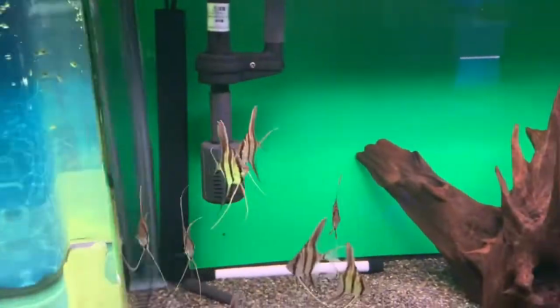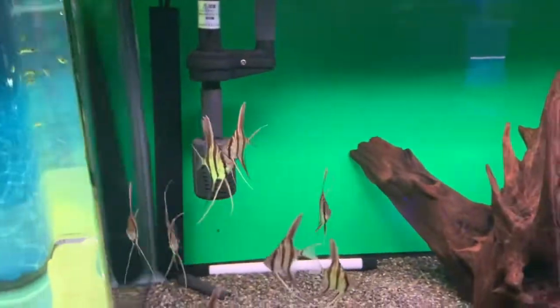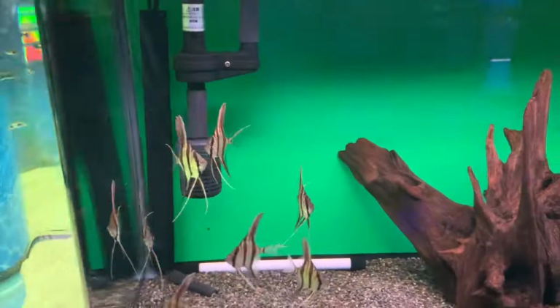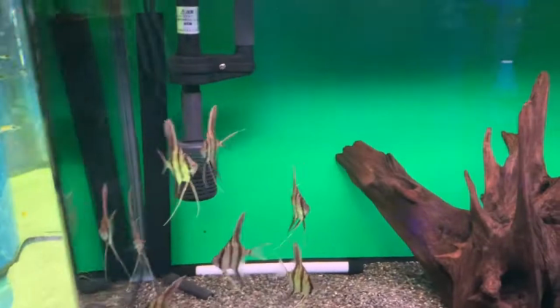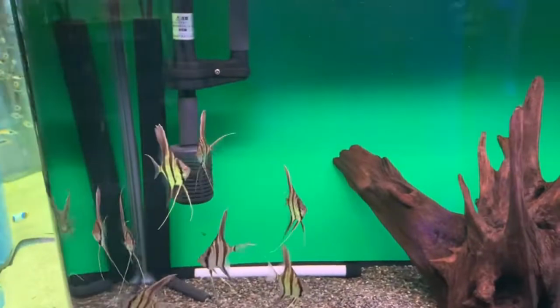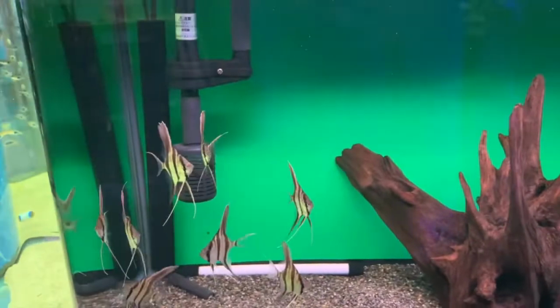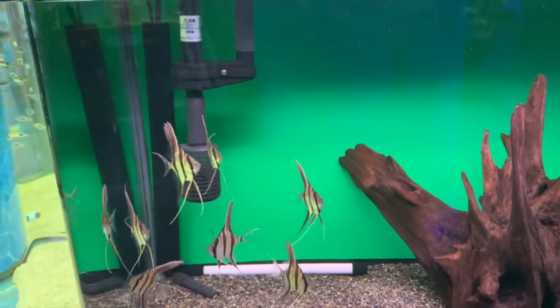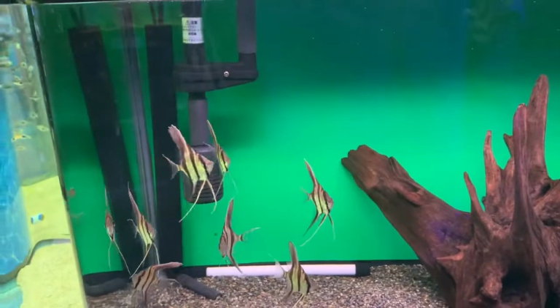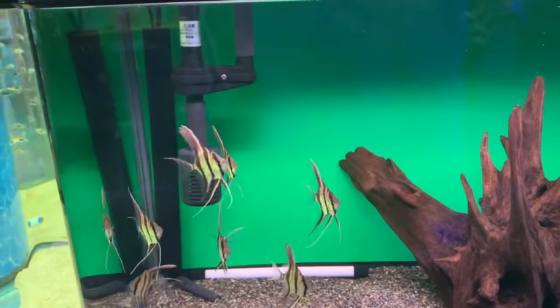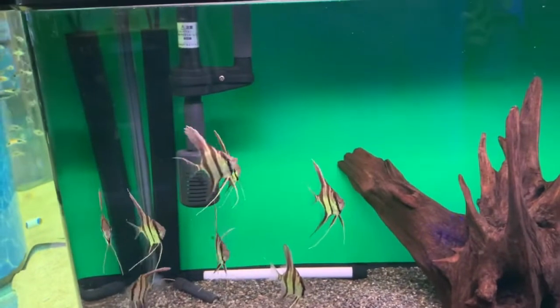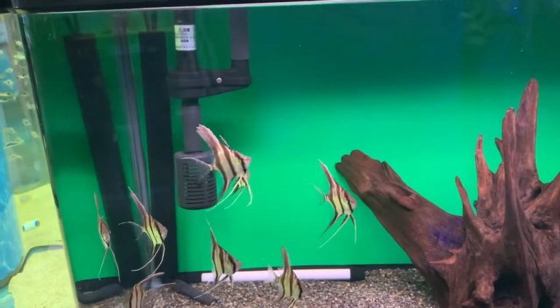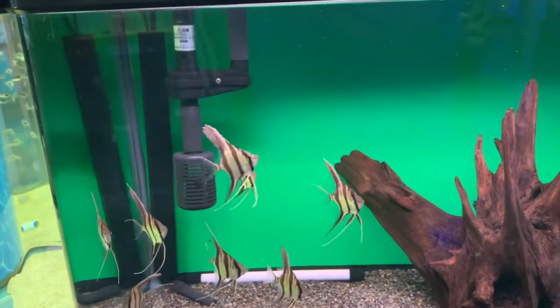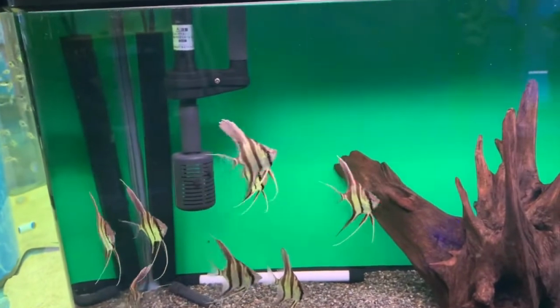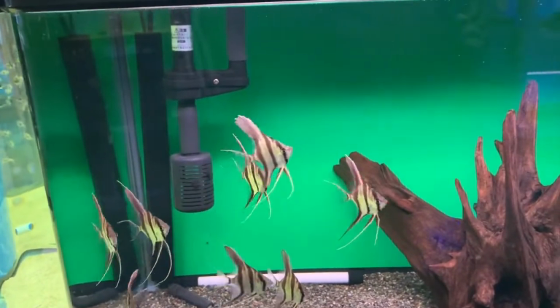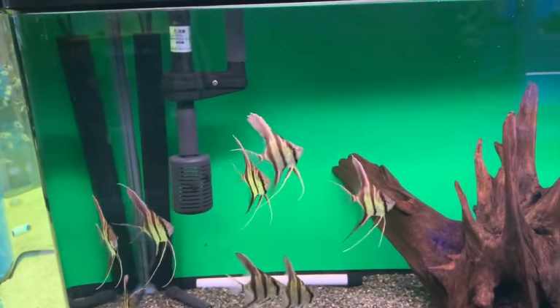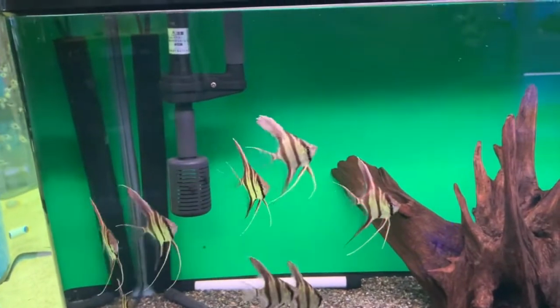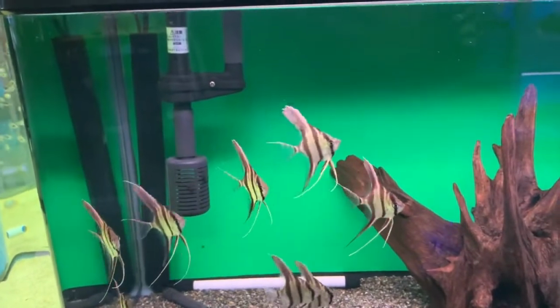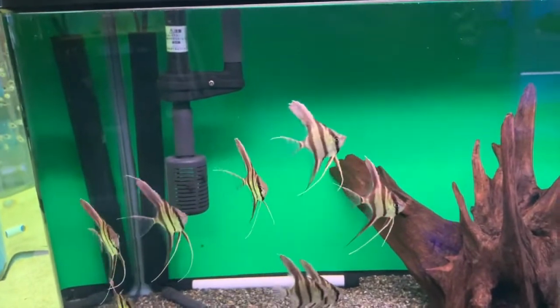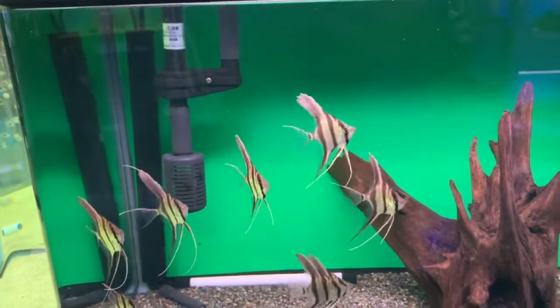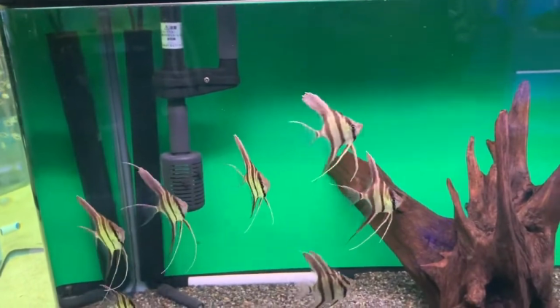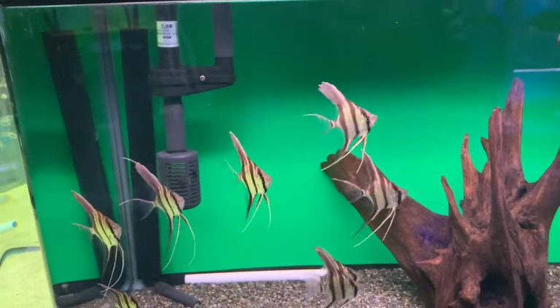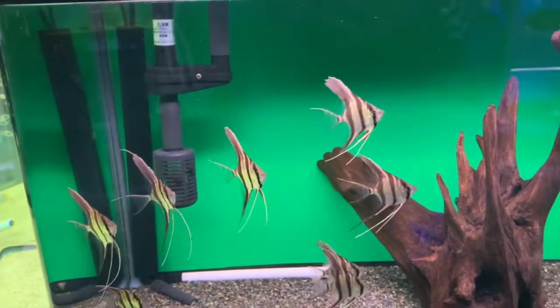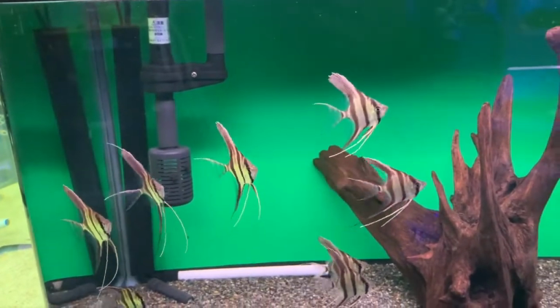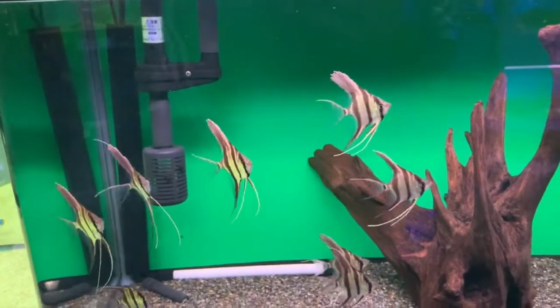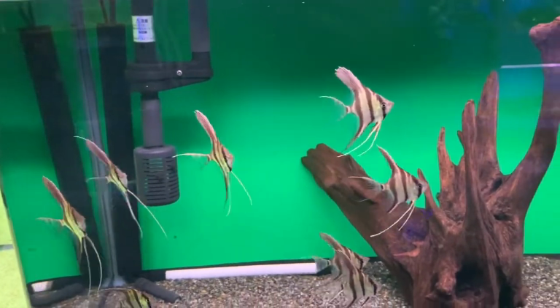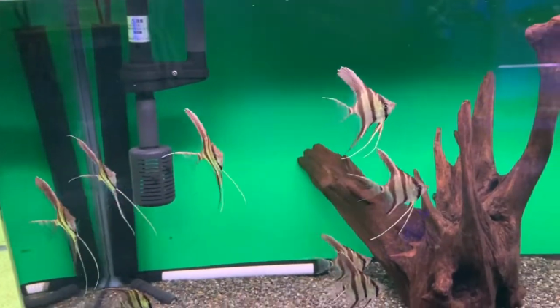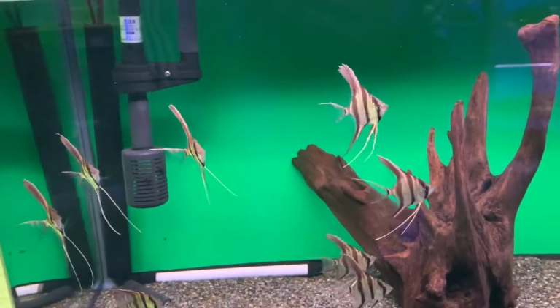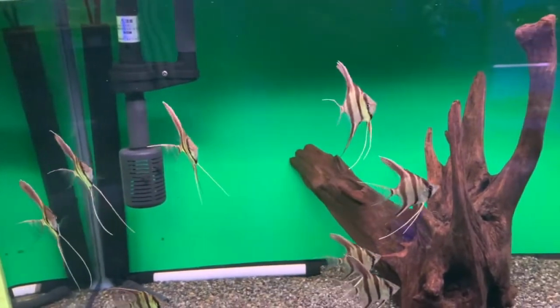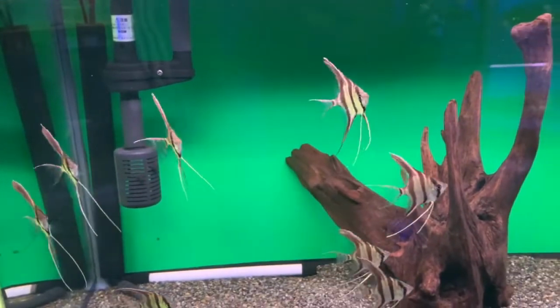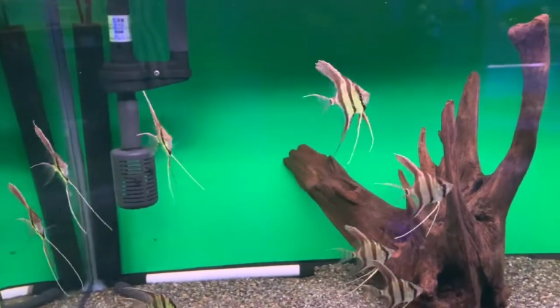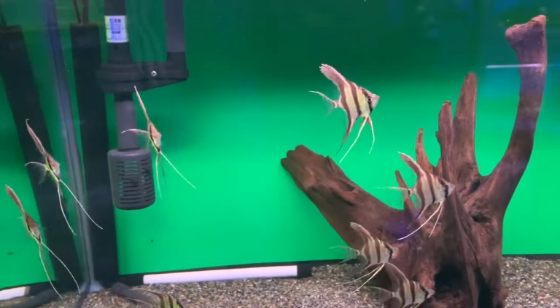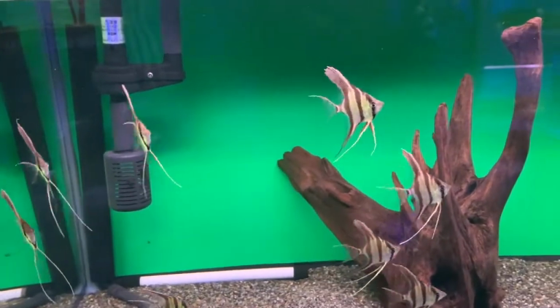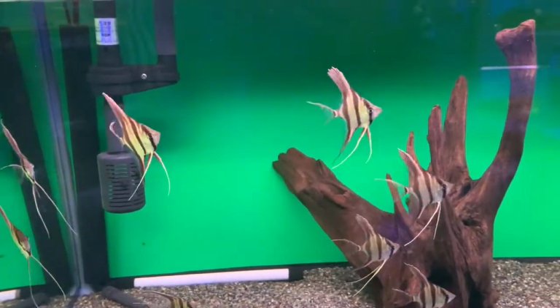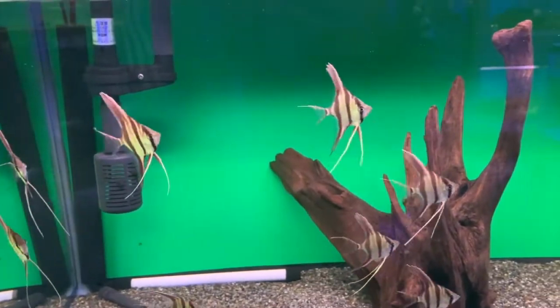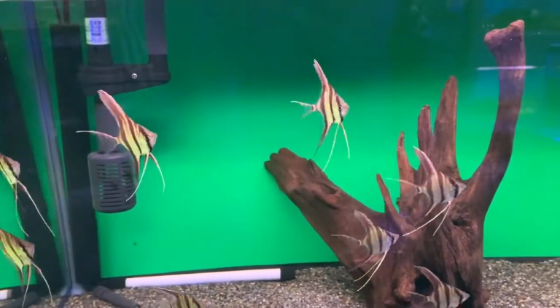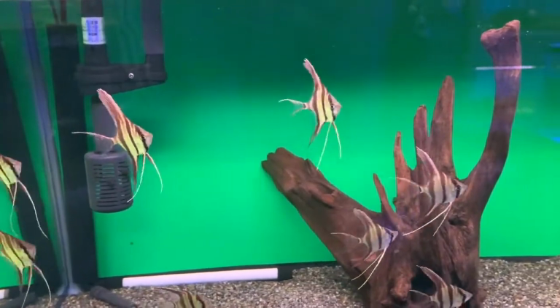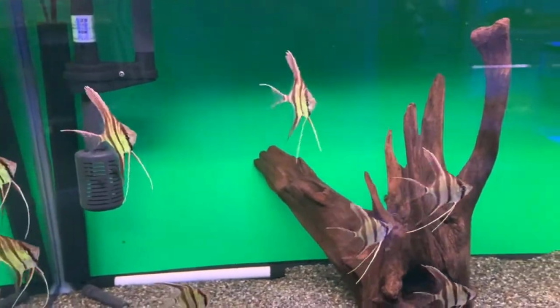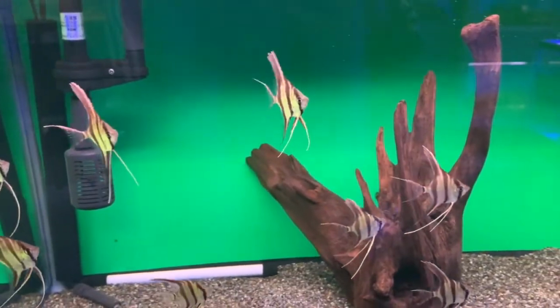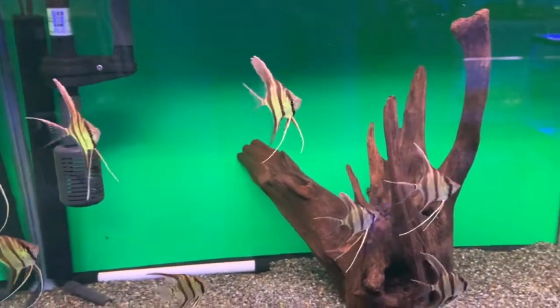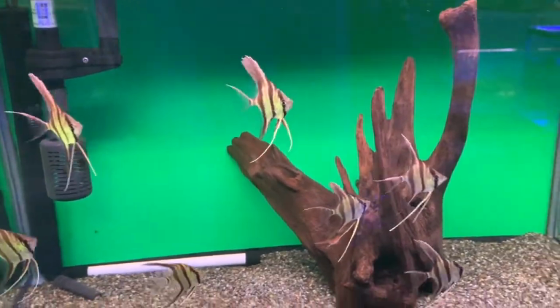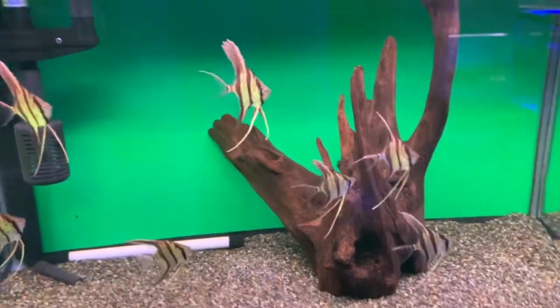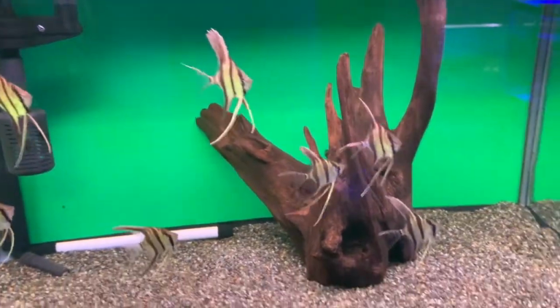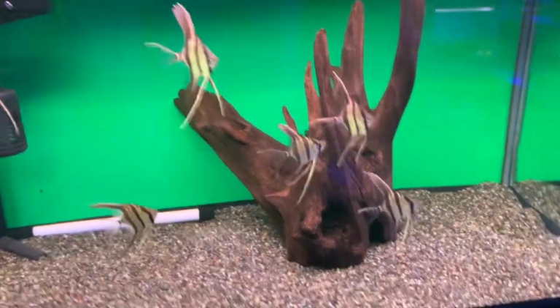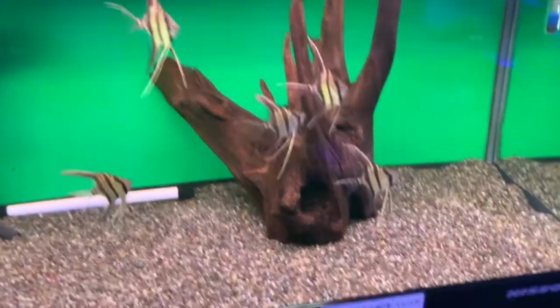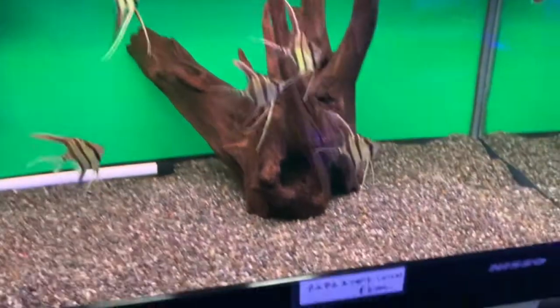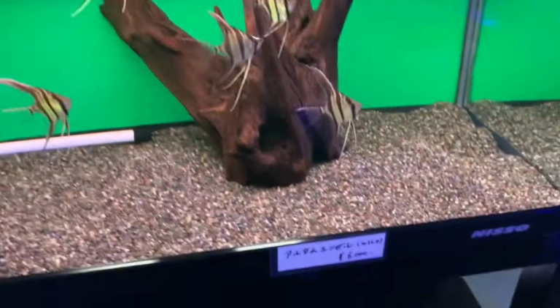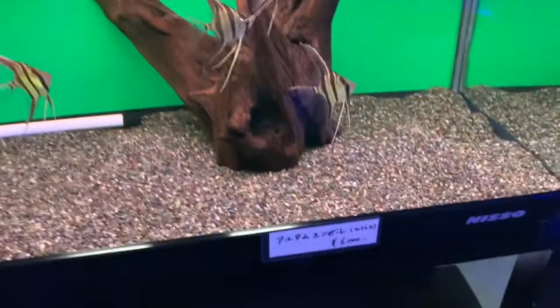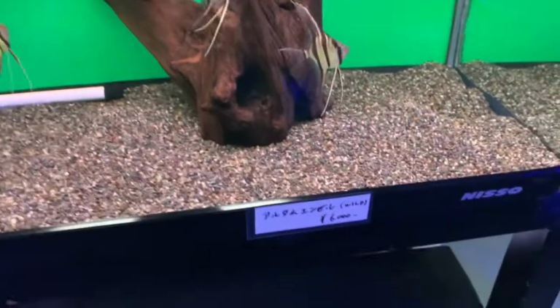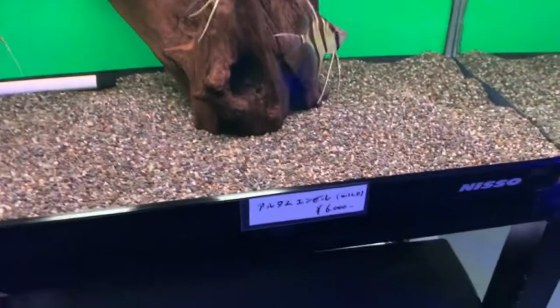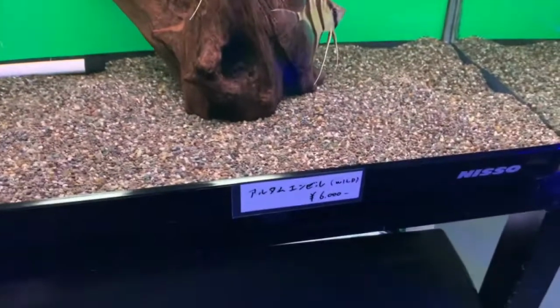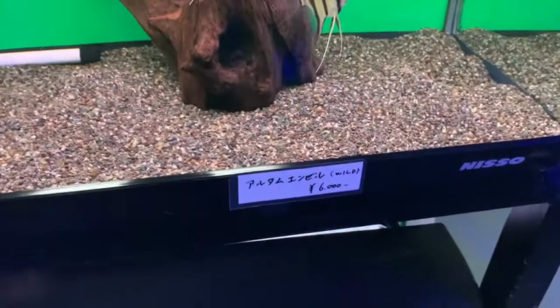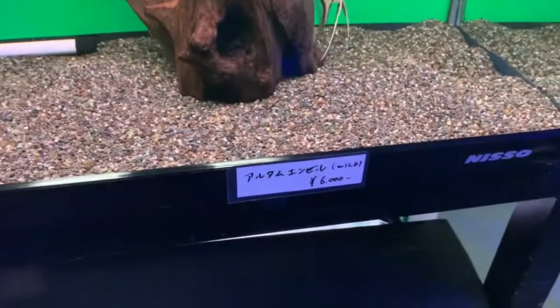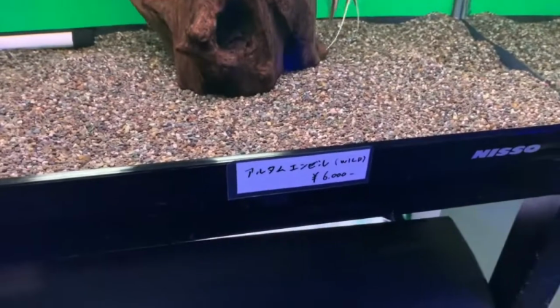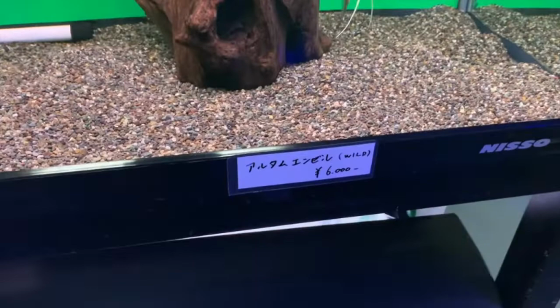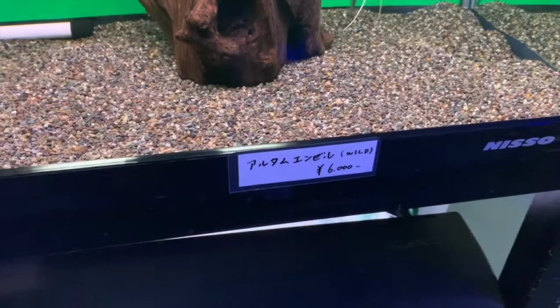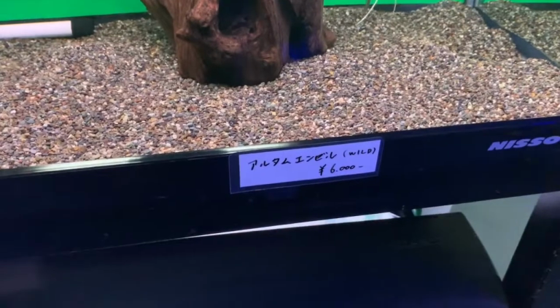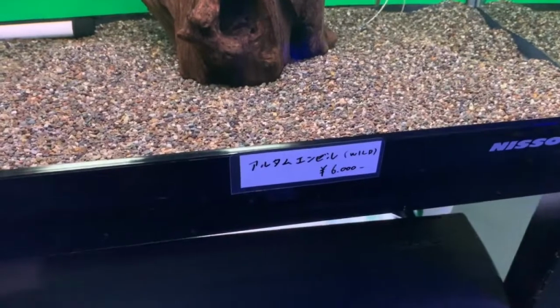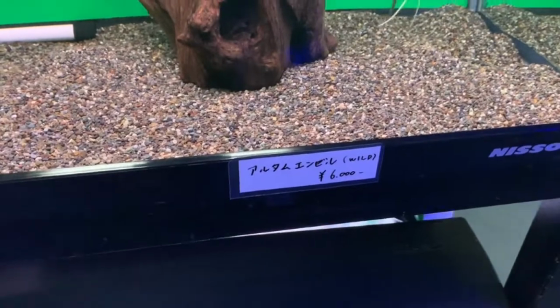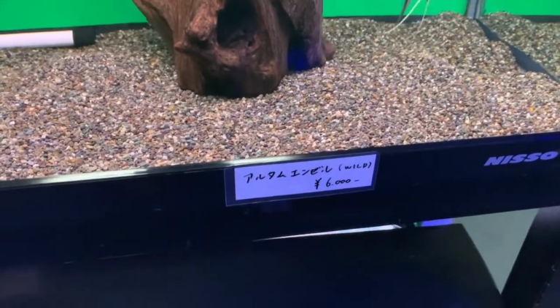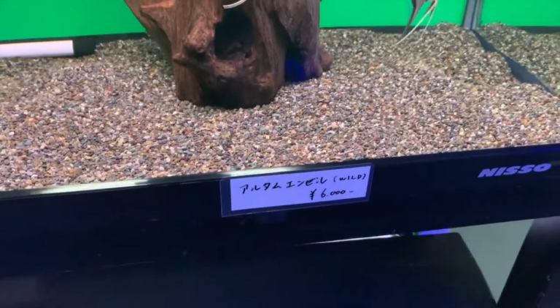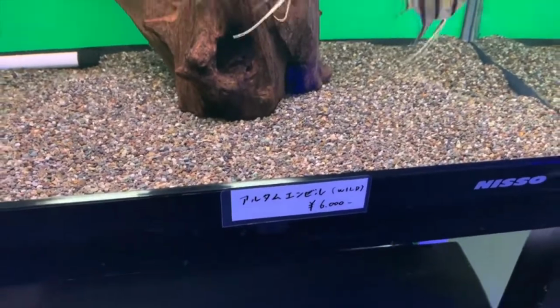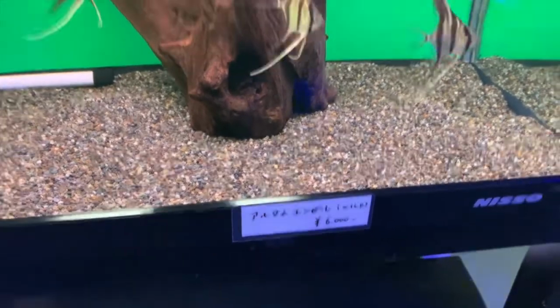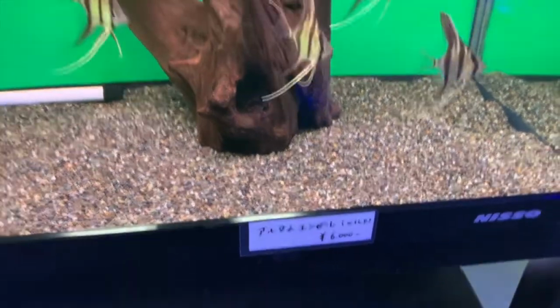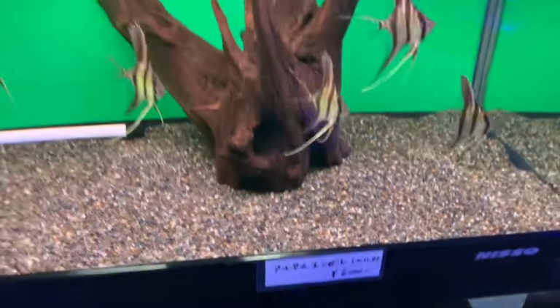And some Ultum angelfish — wild. Sixty bucks, really nice.